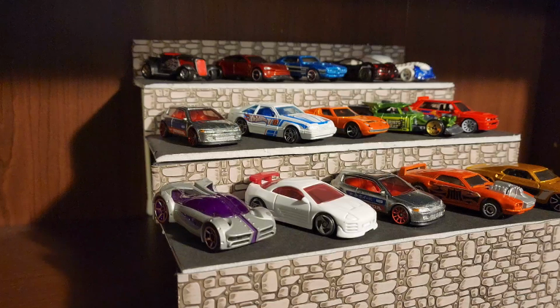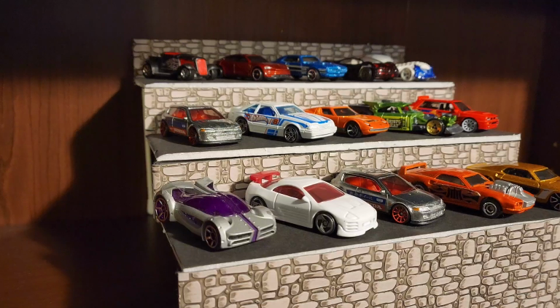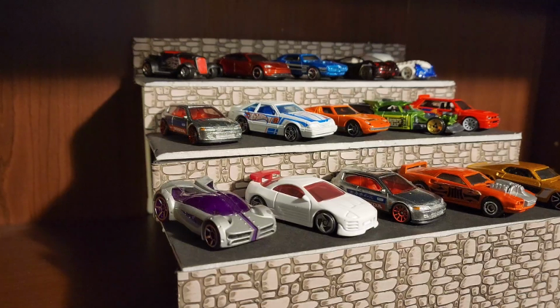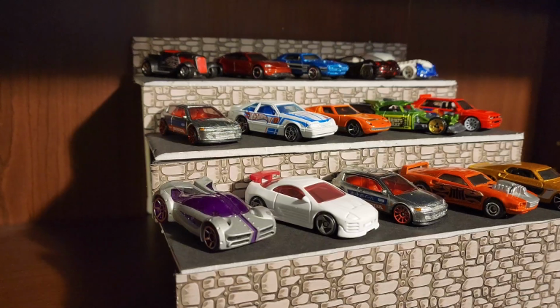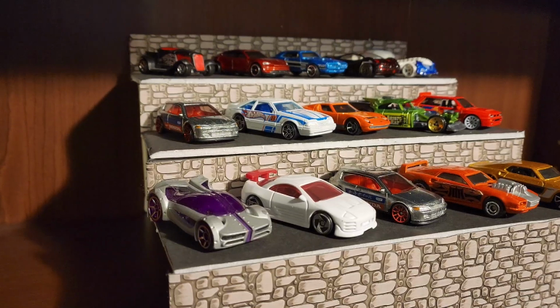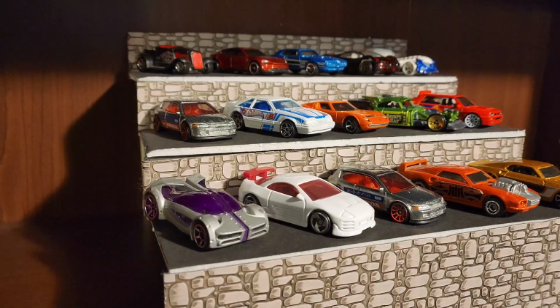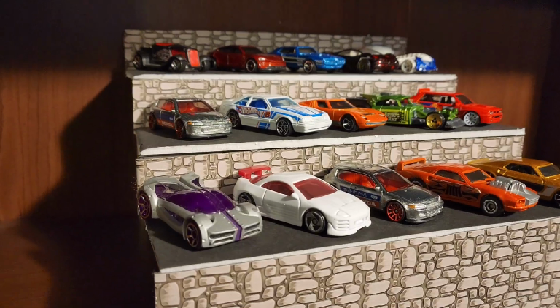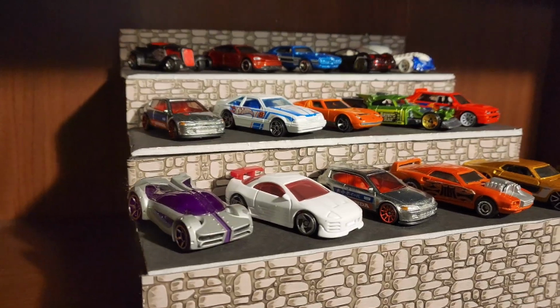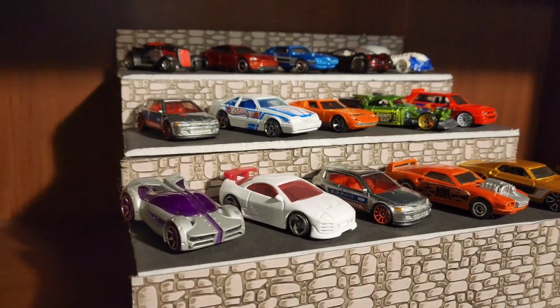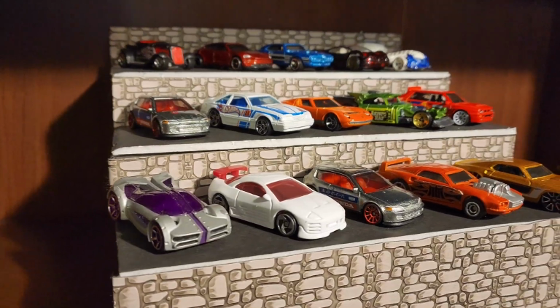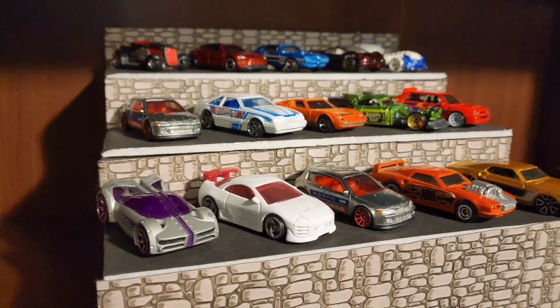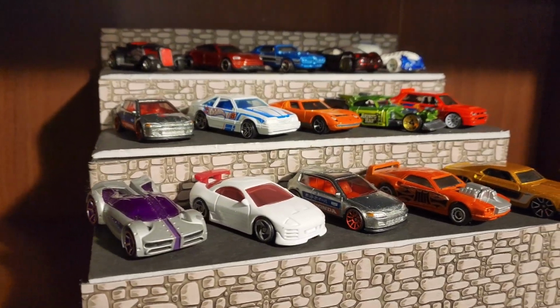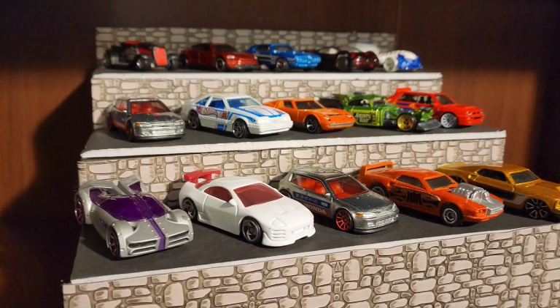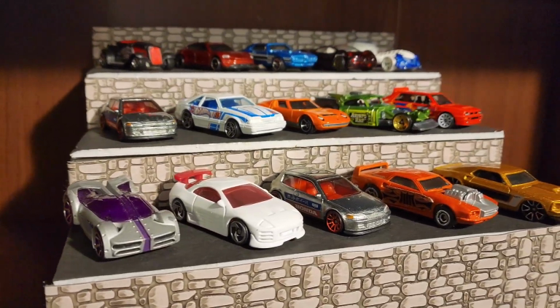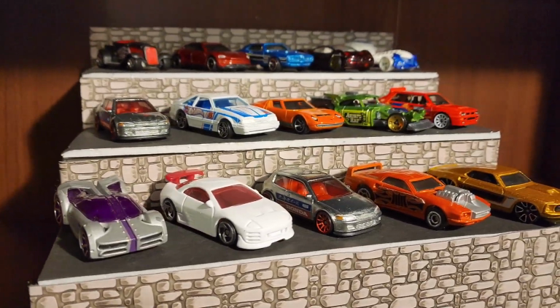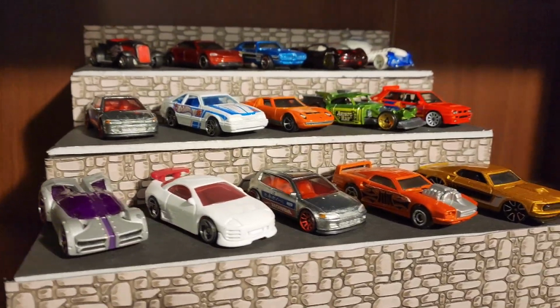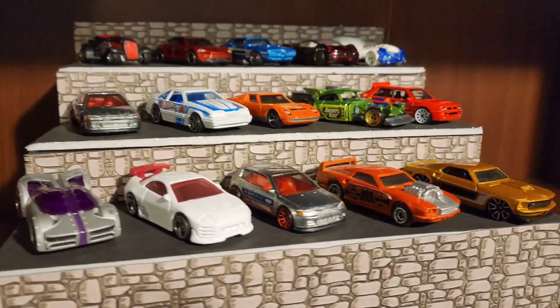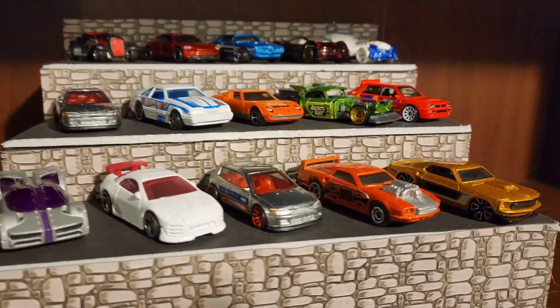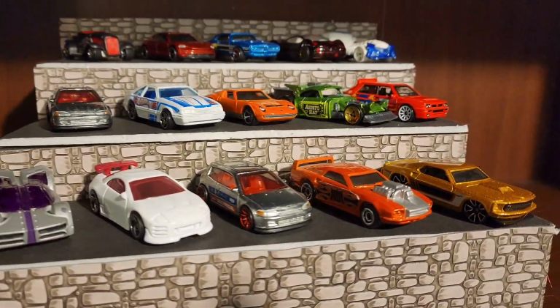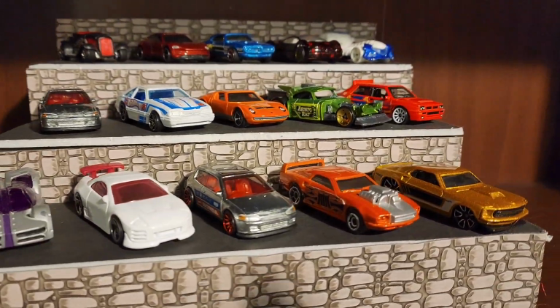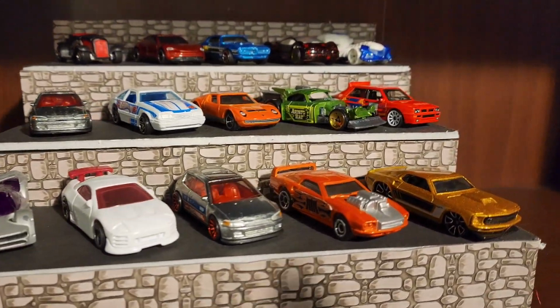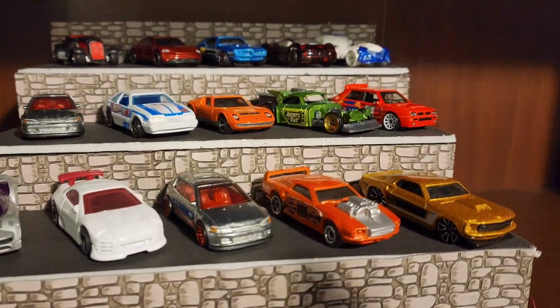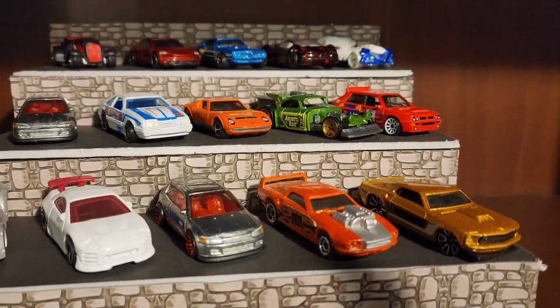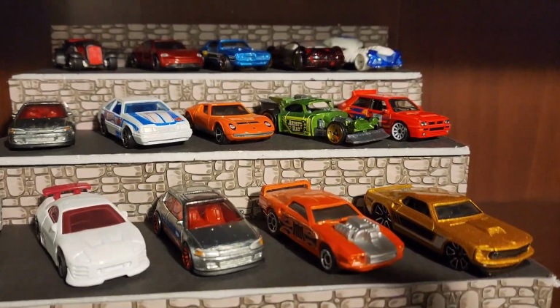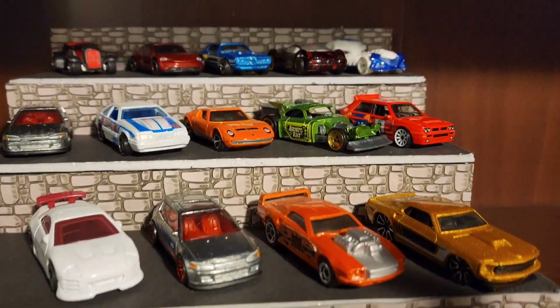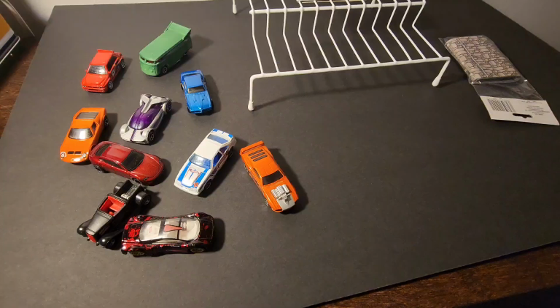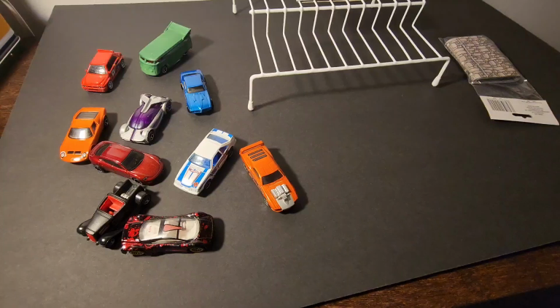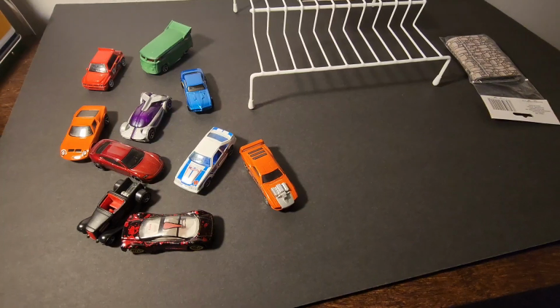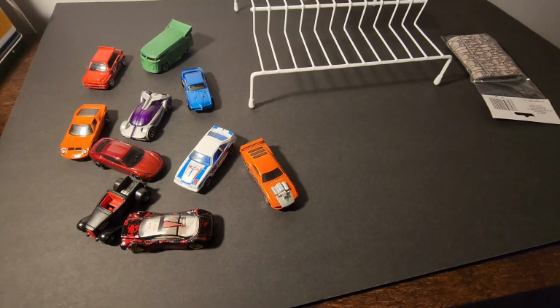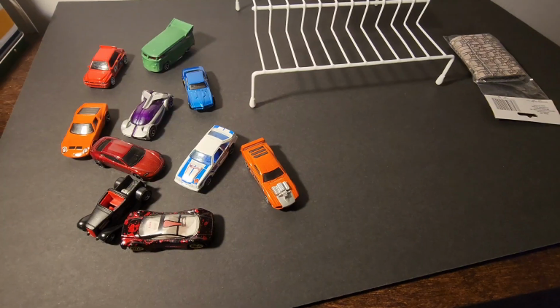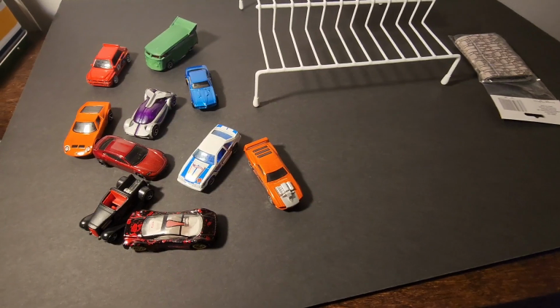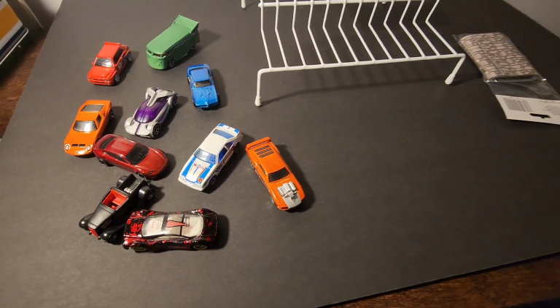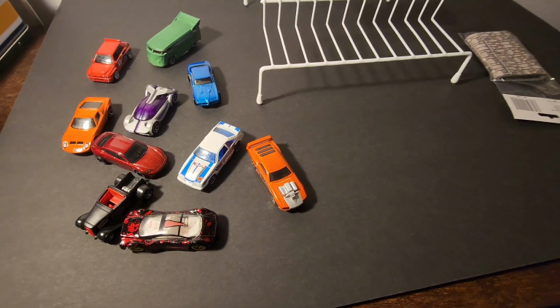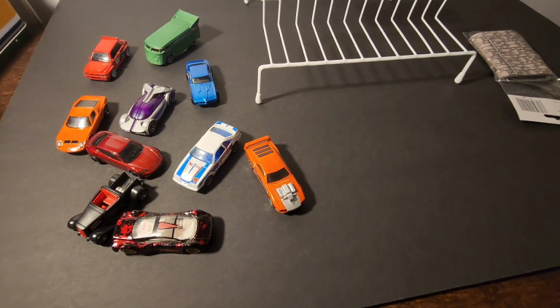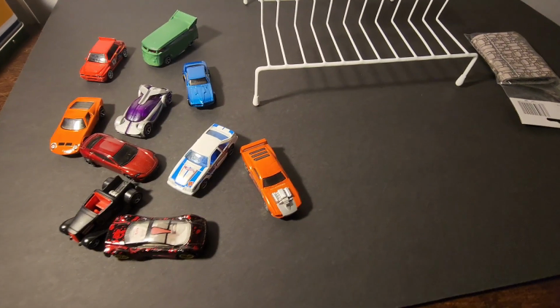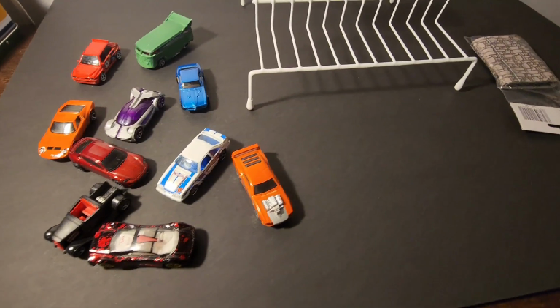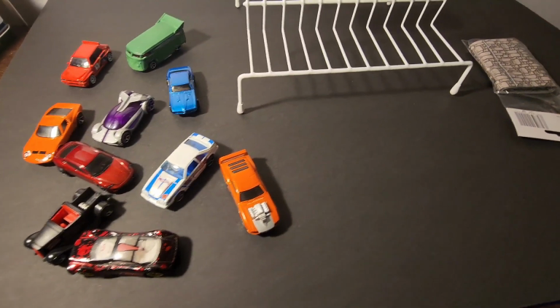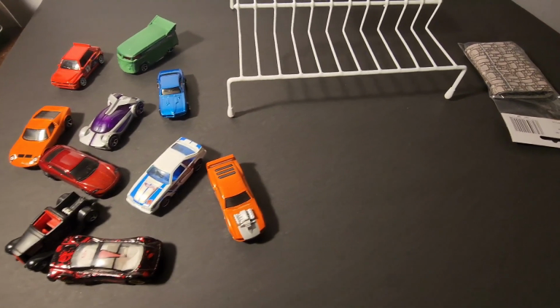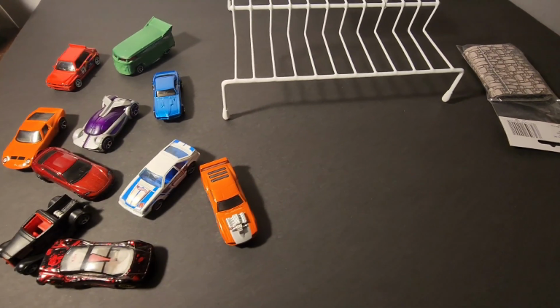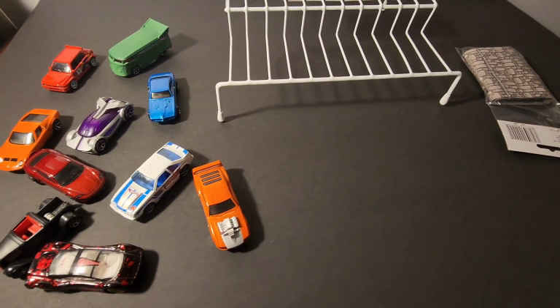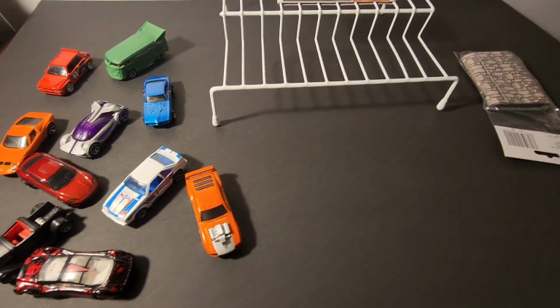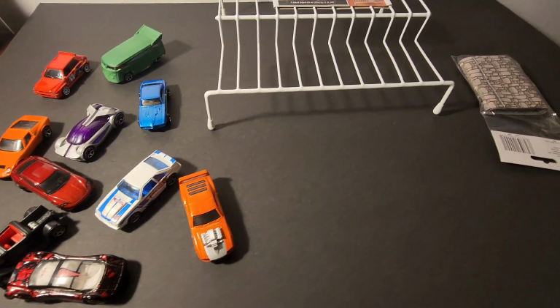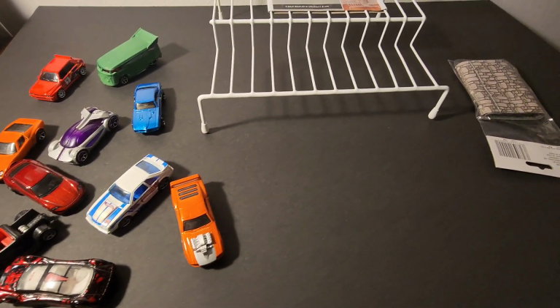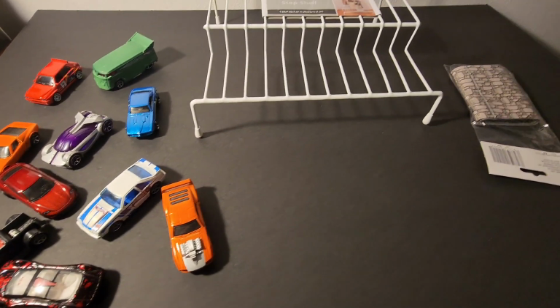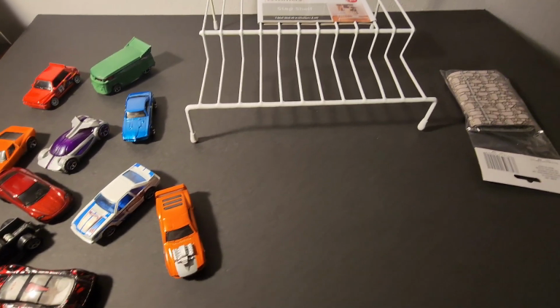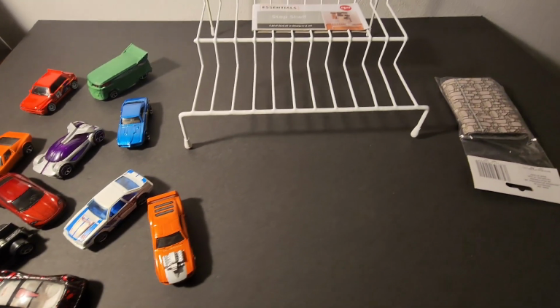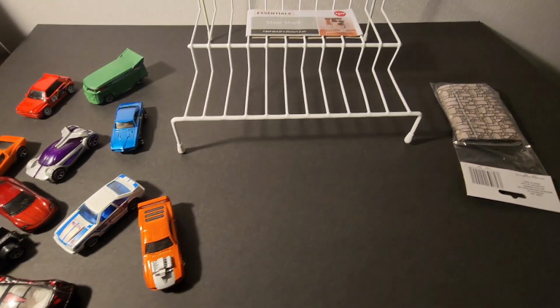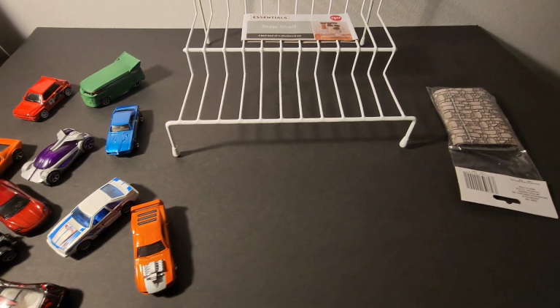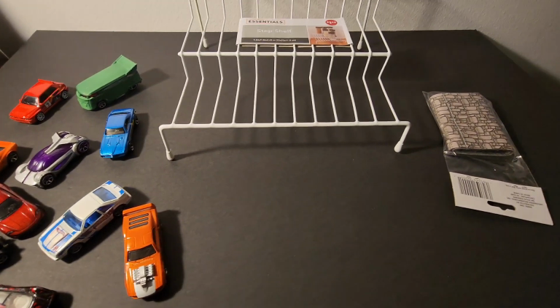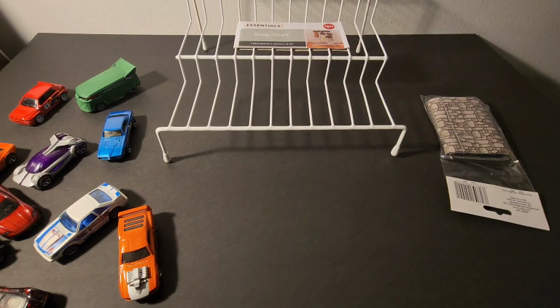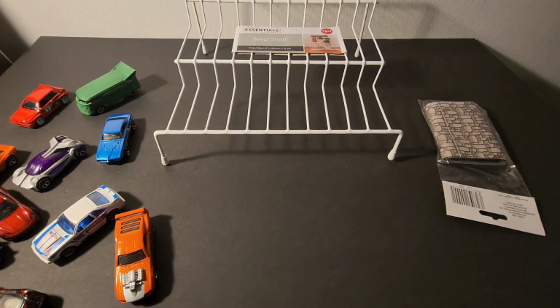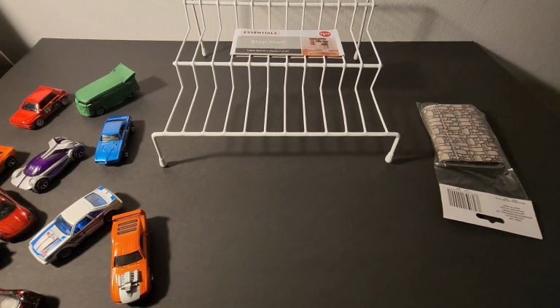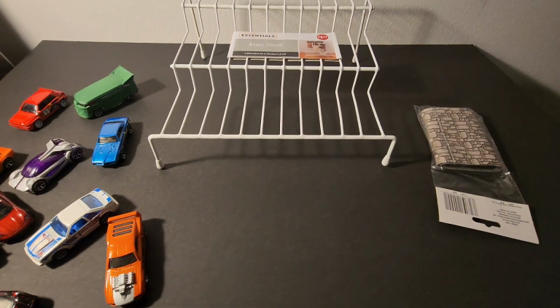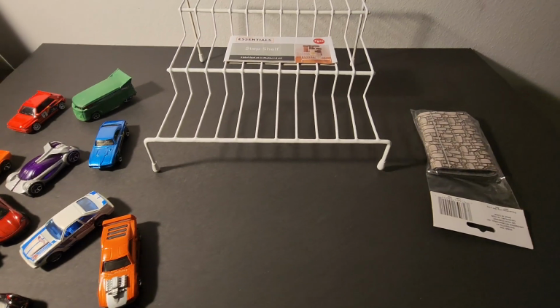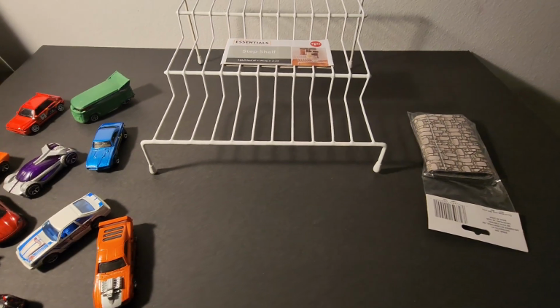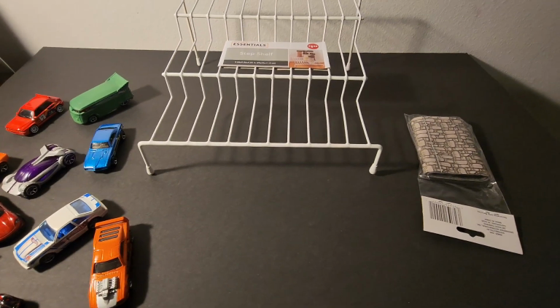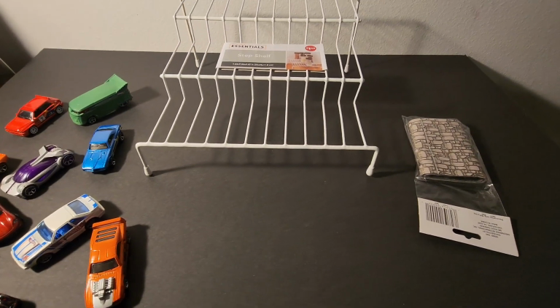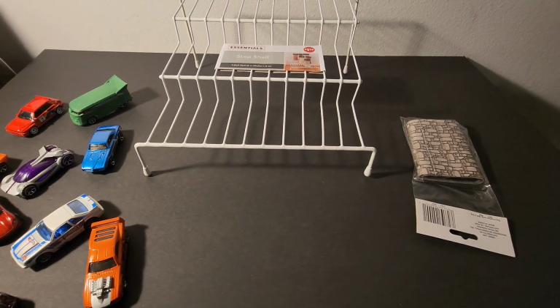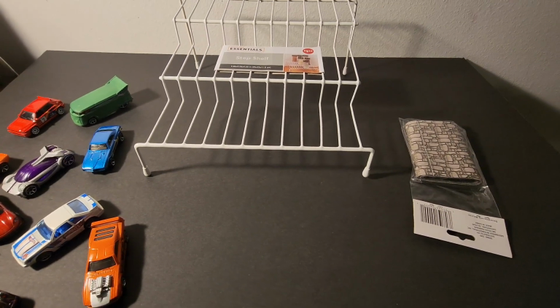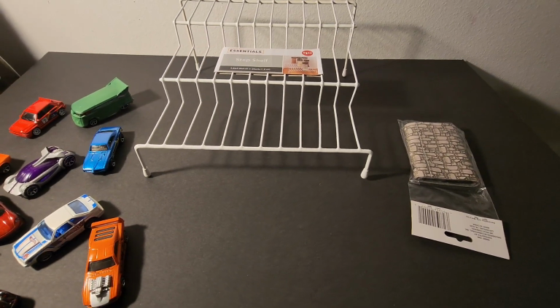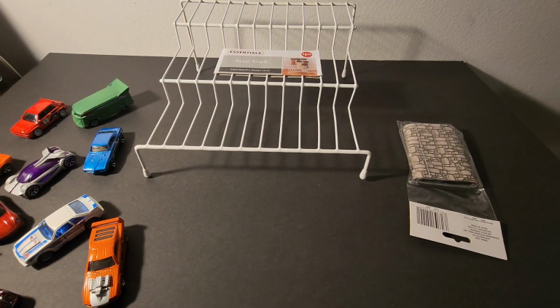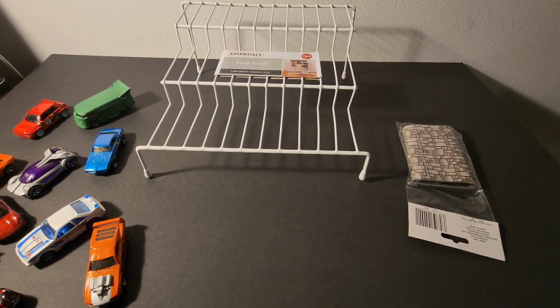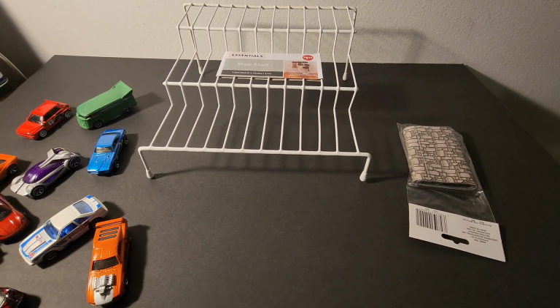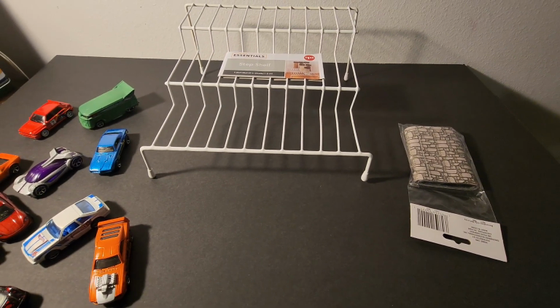Let me show you how I built this display from stuff from the Dollar Tree. I'm going to be using this three-tier spice rack, the faux bricks, and a piece of foam board.